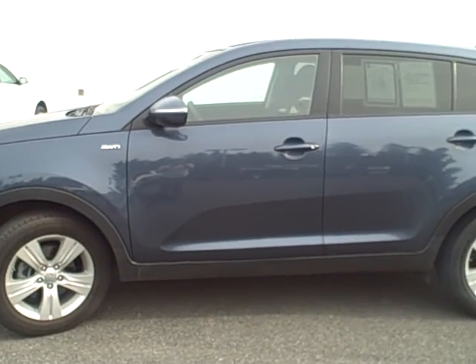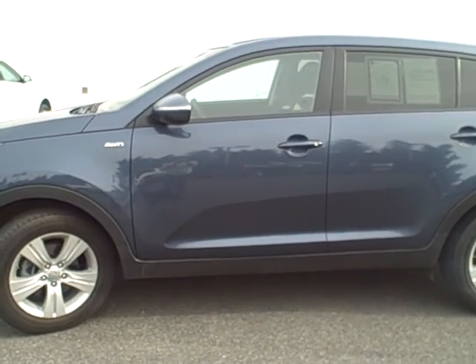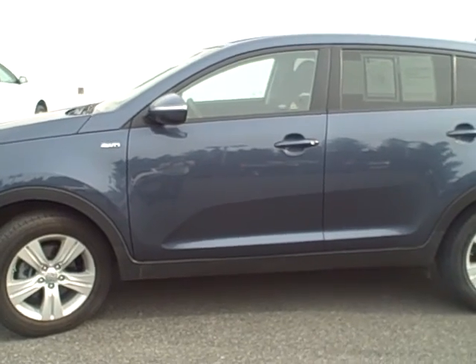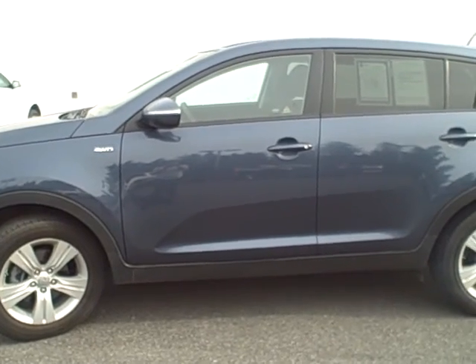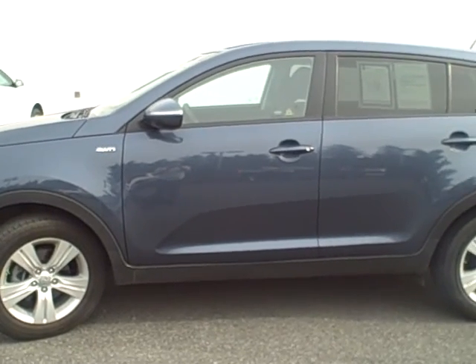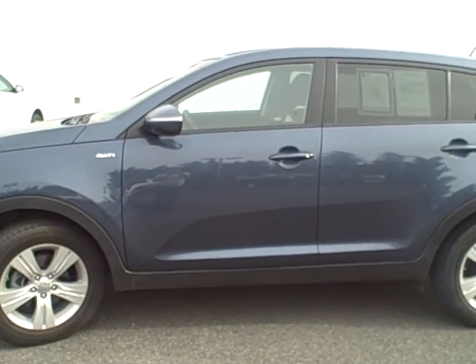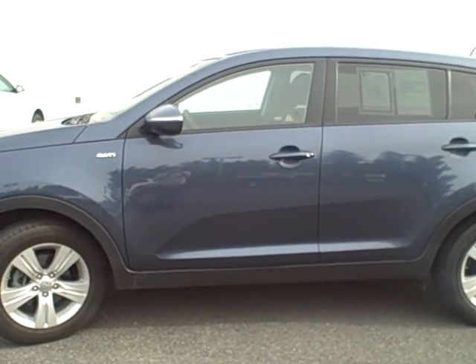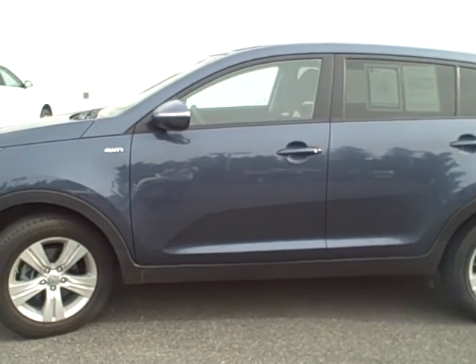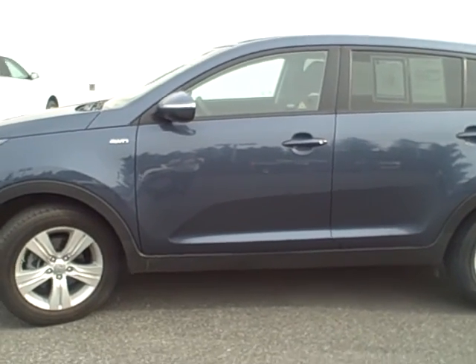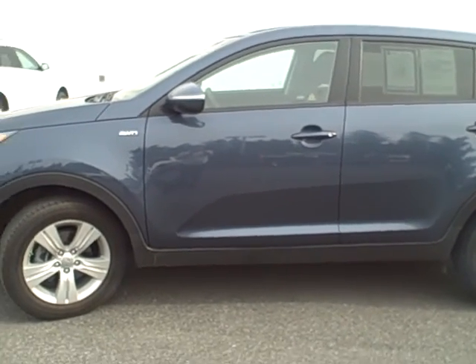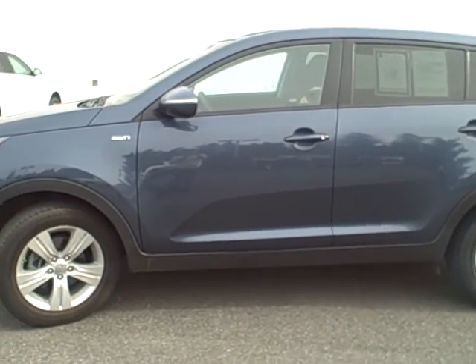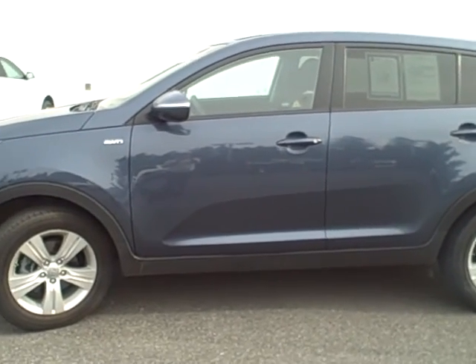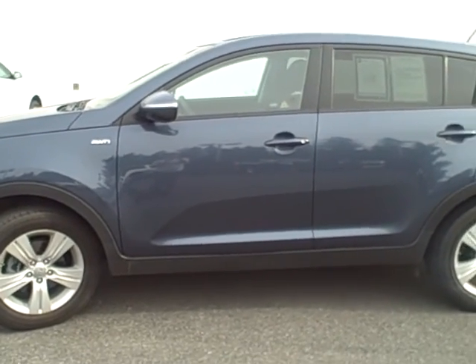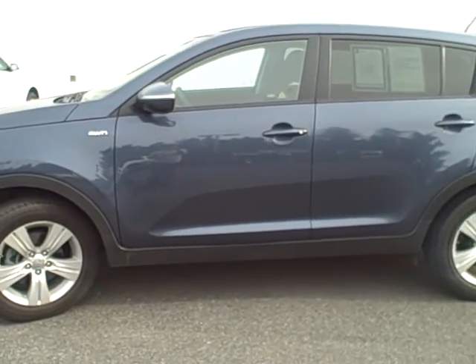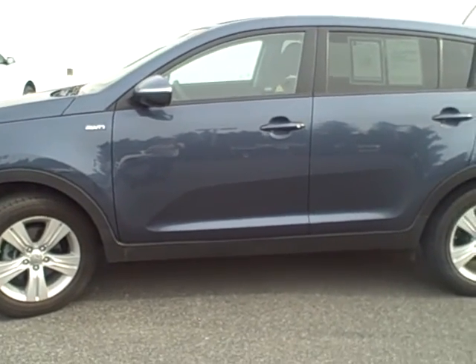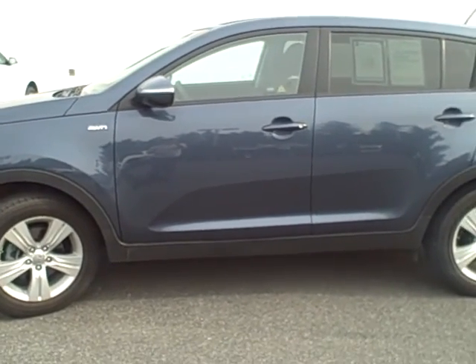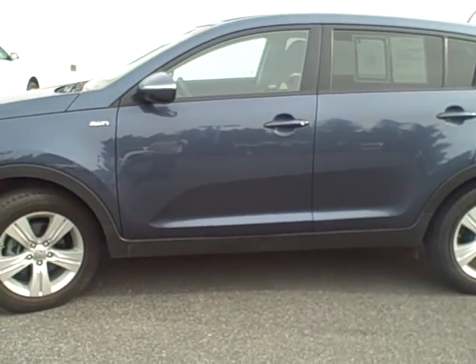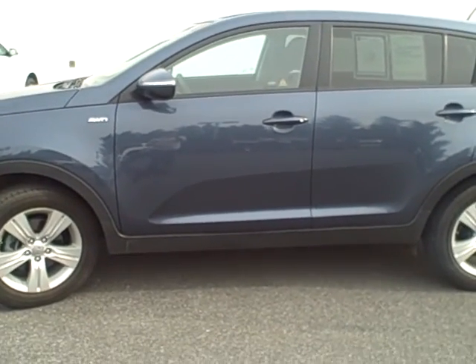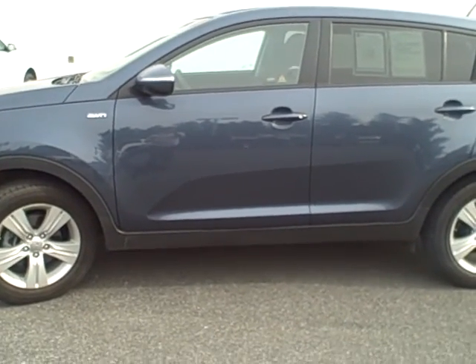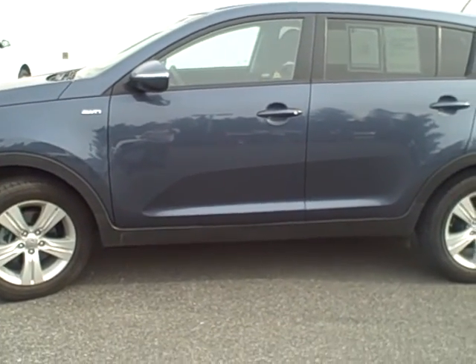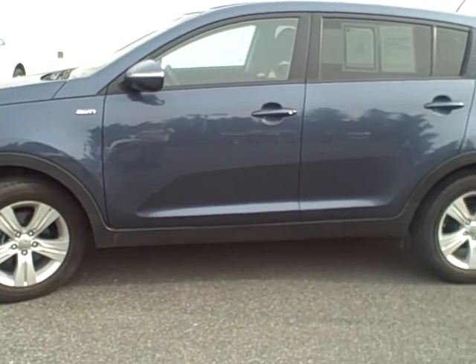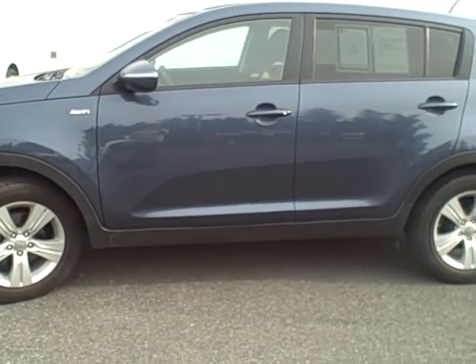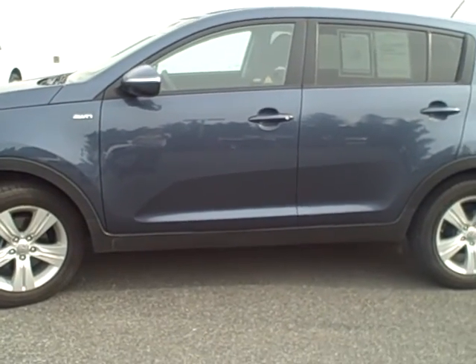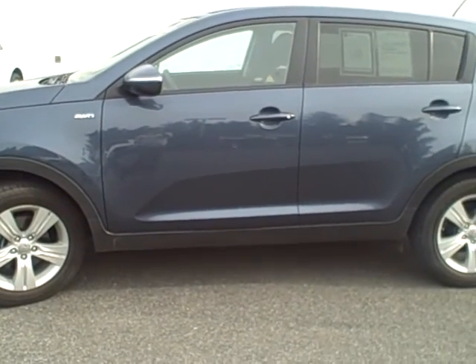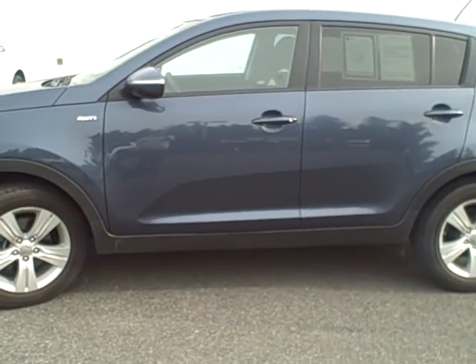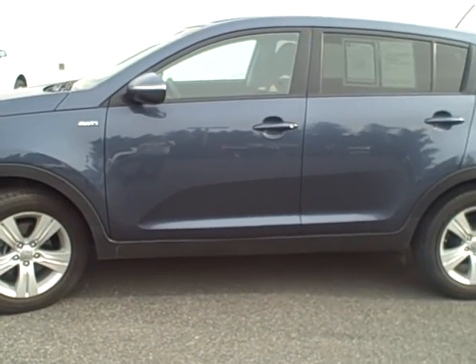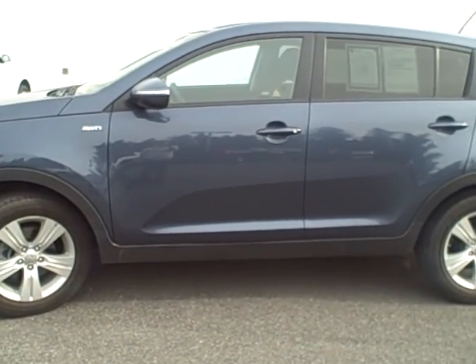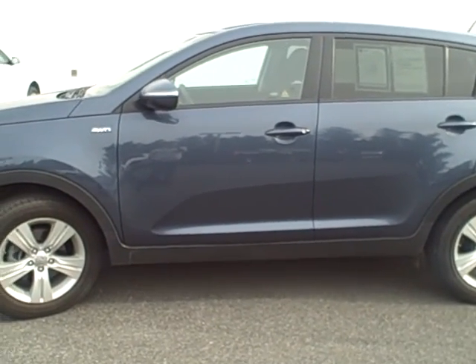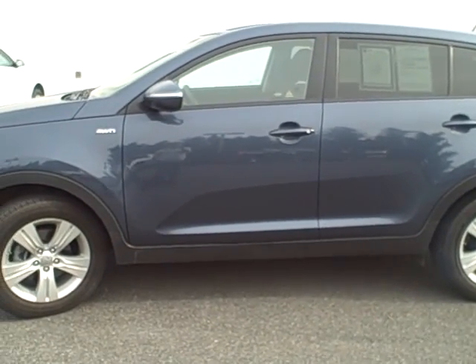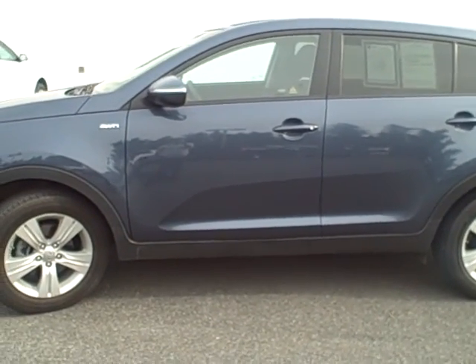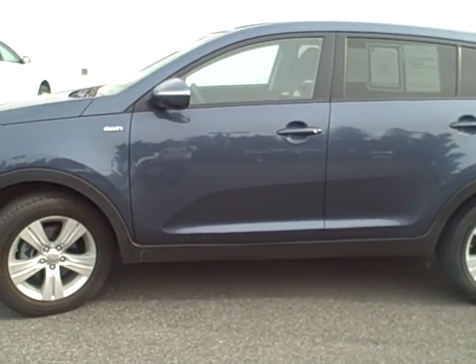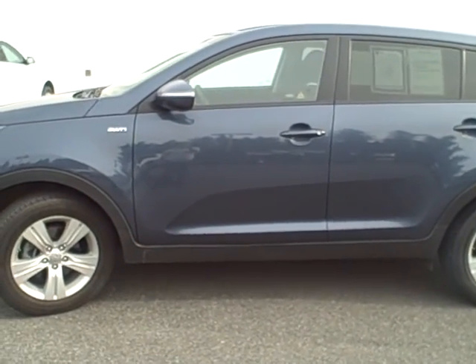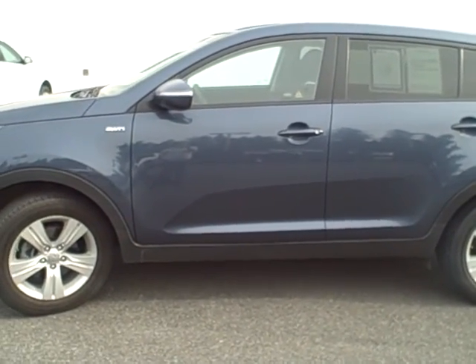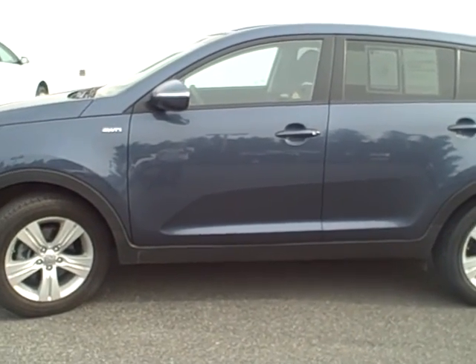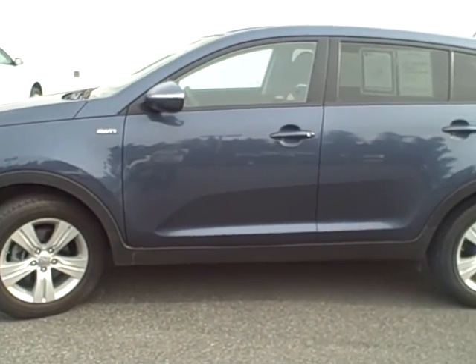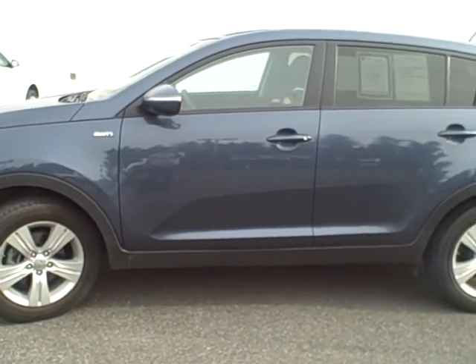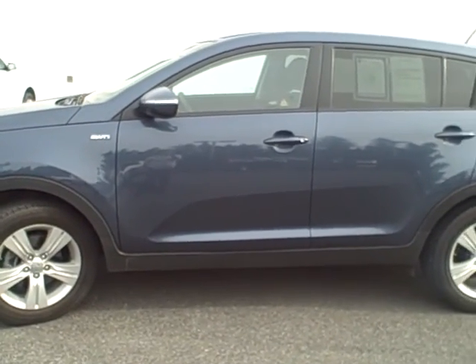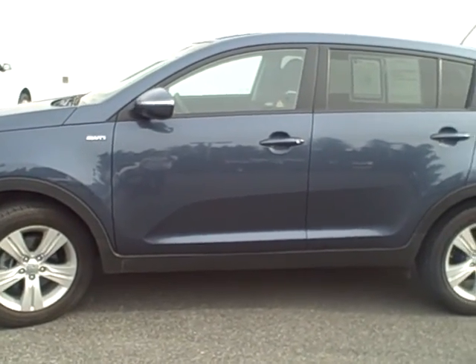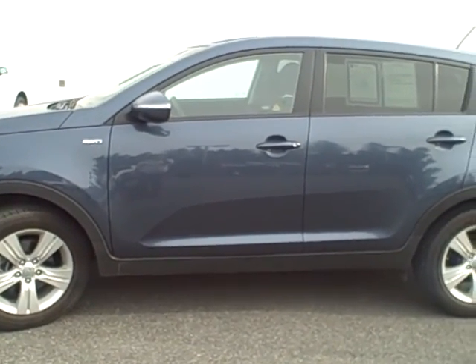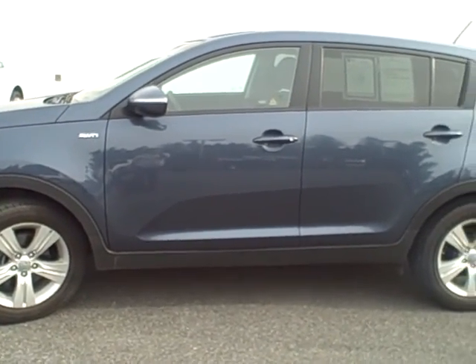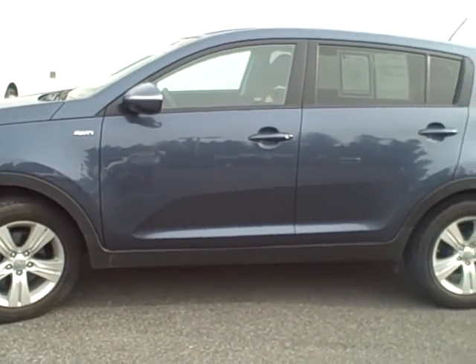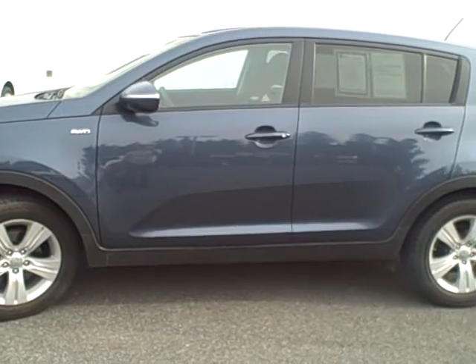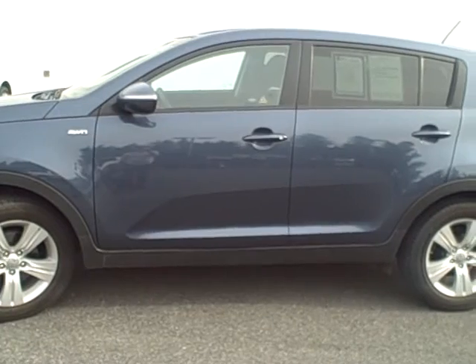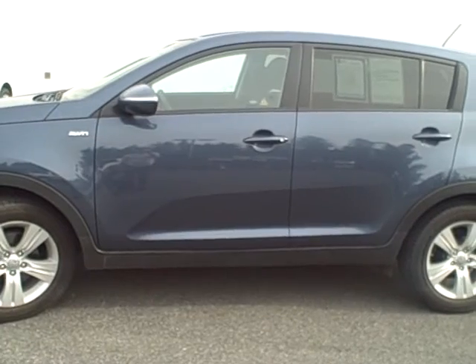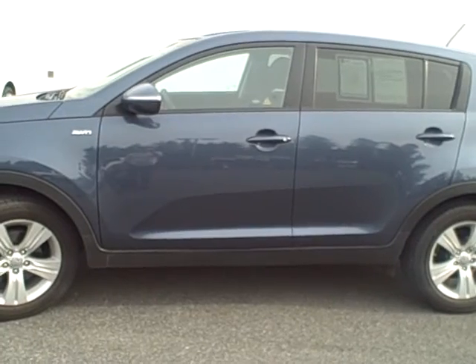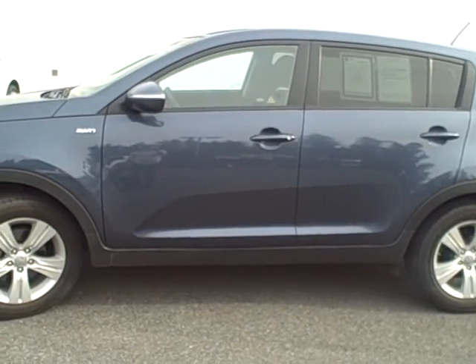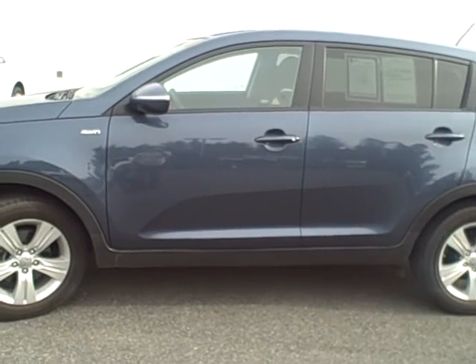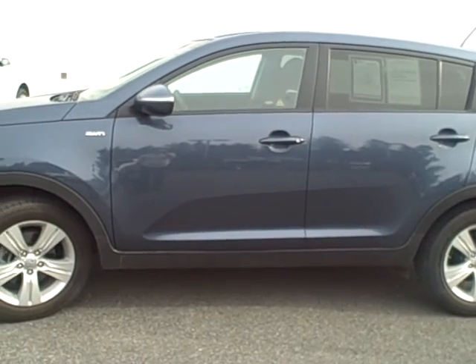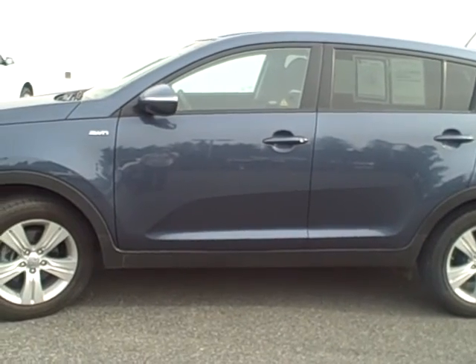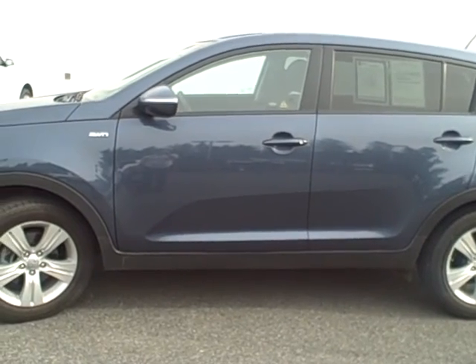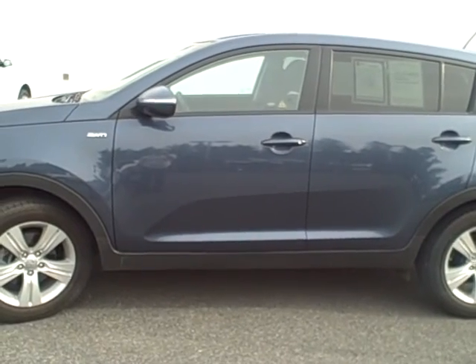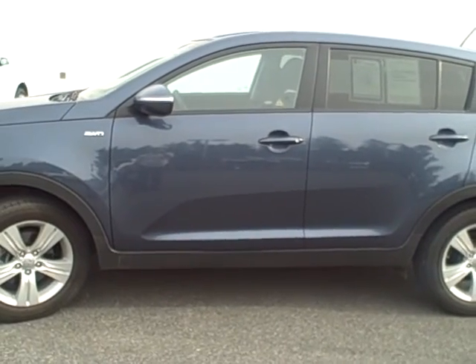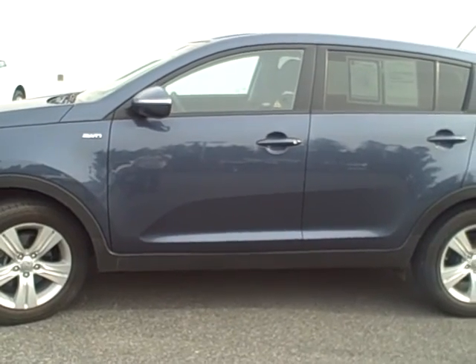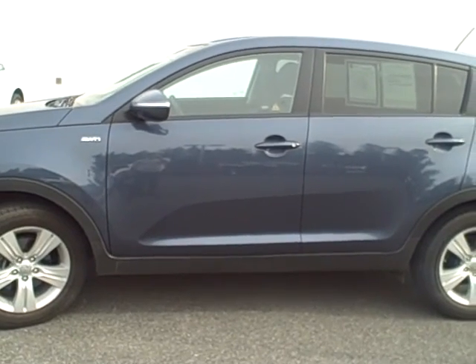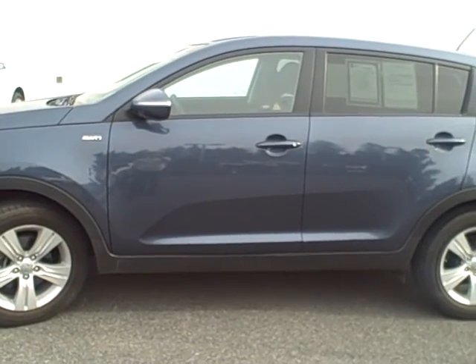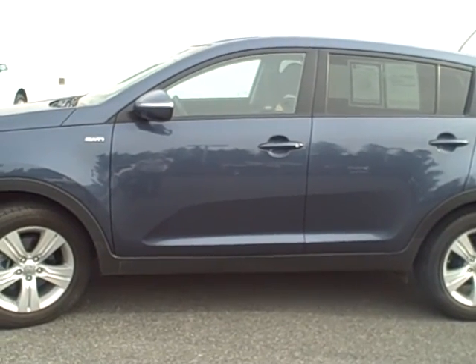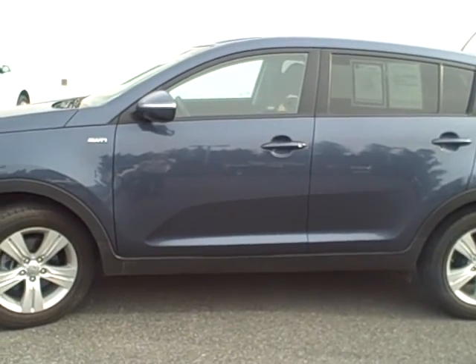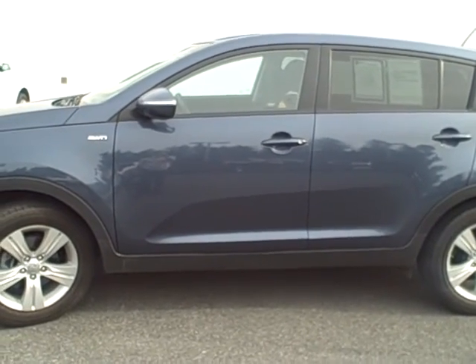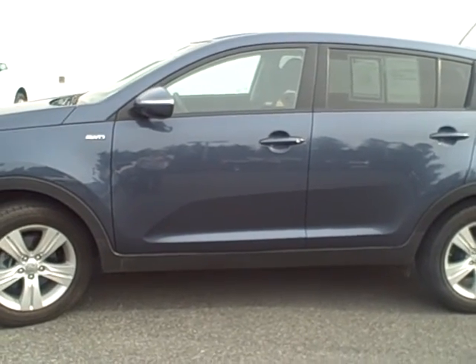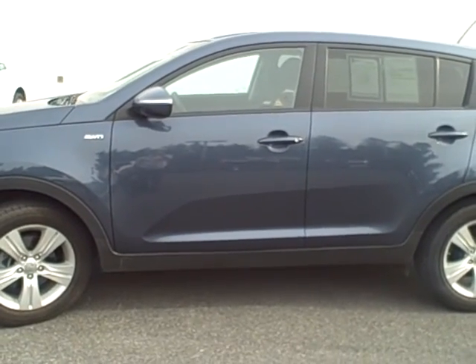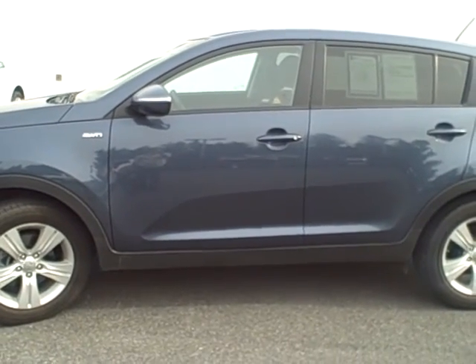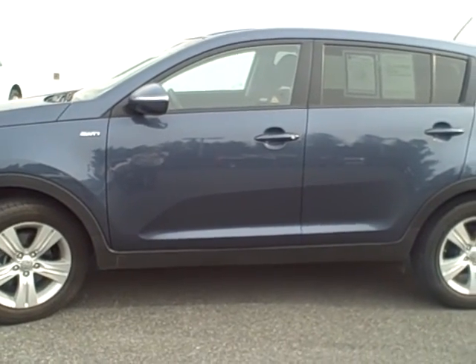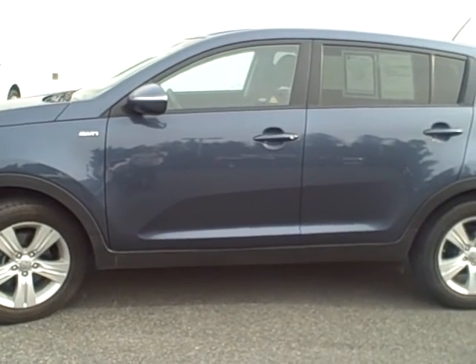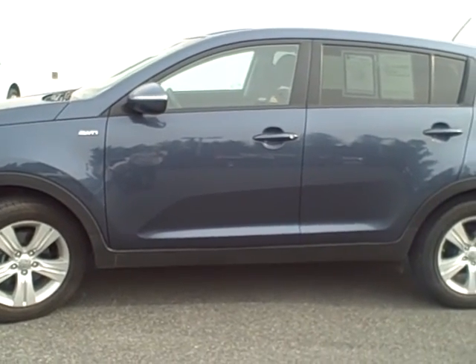Hi Darian, this is Heidi over at Taylor & Son Chevrolet in Sandpoint. This is the 2012 Kia Sportage.